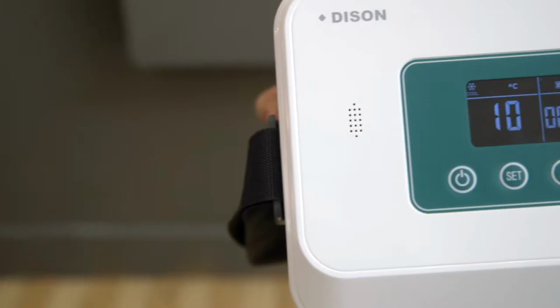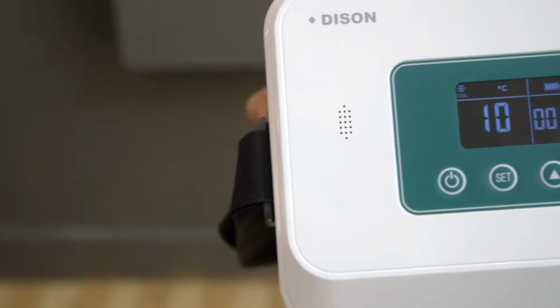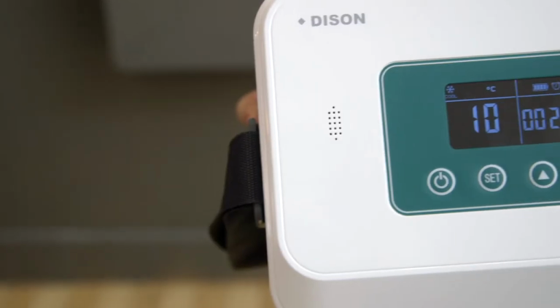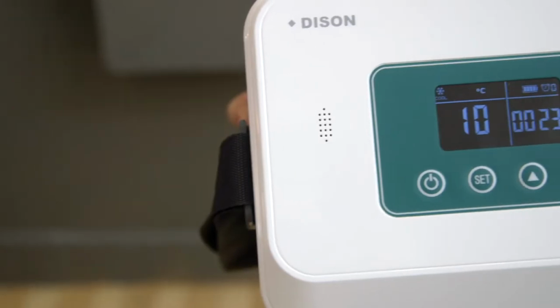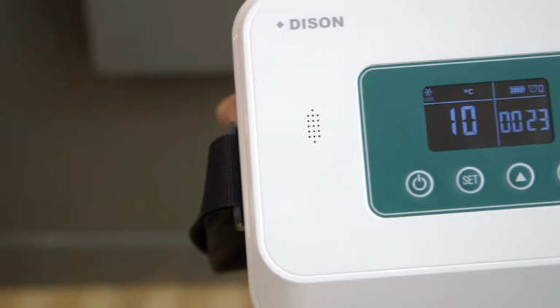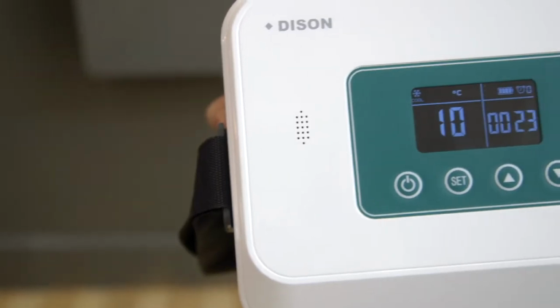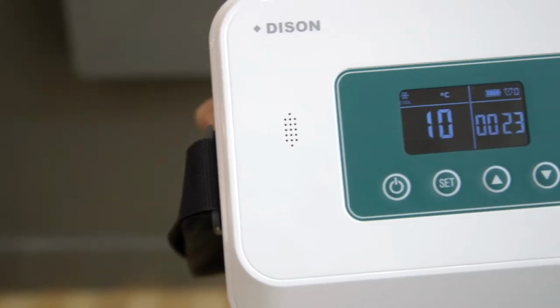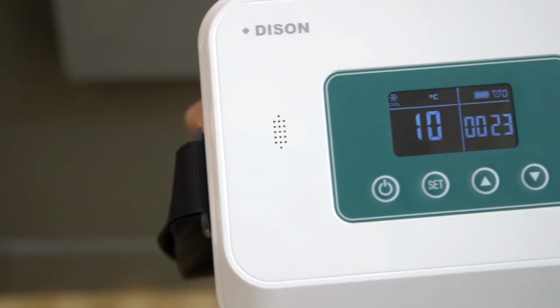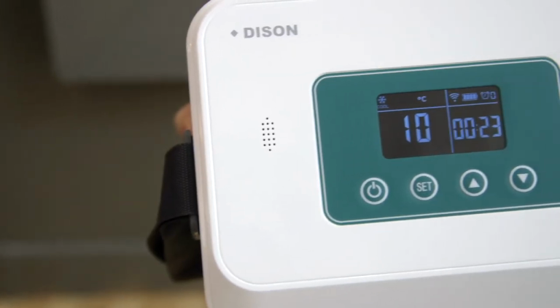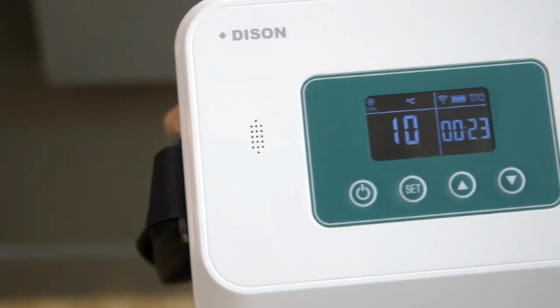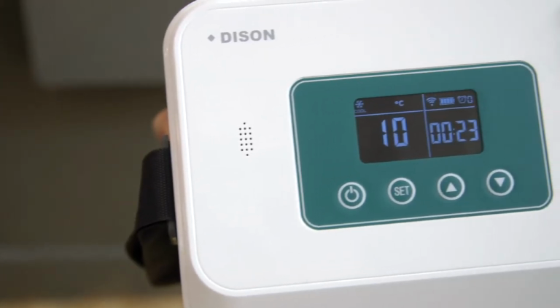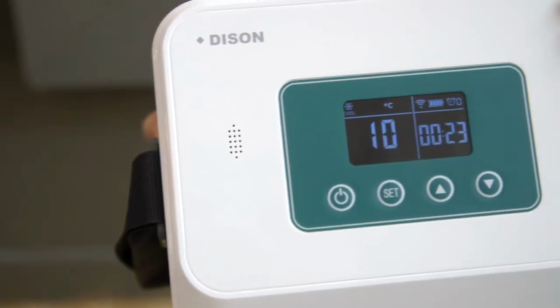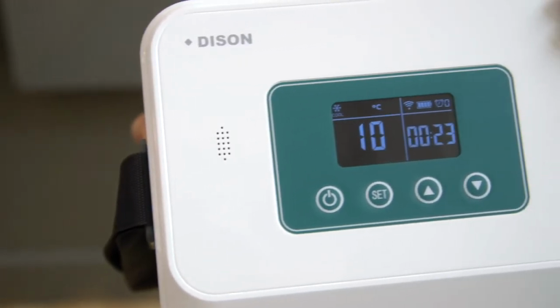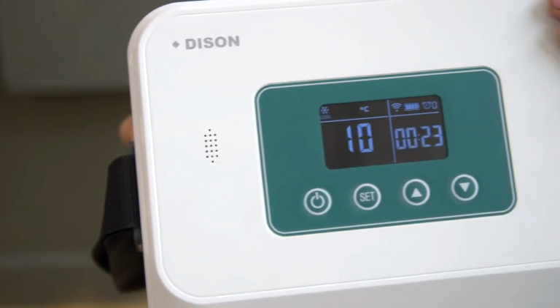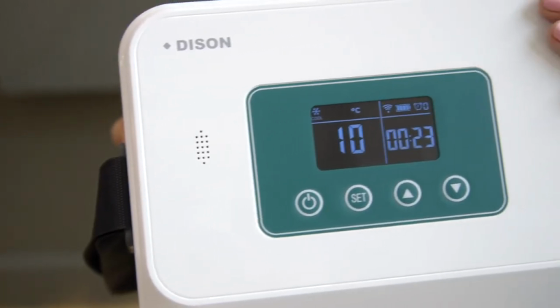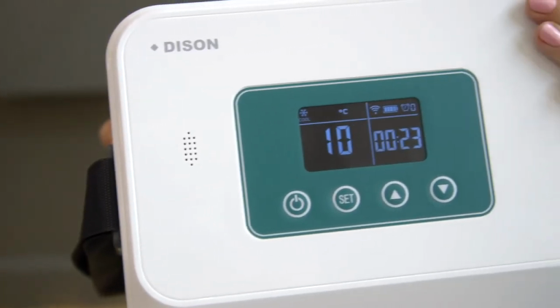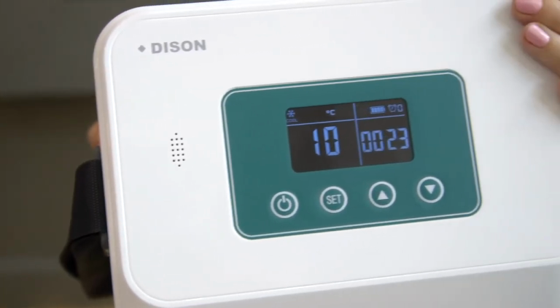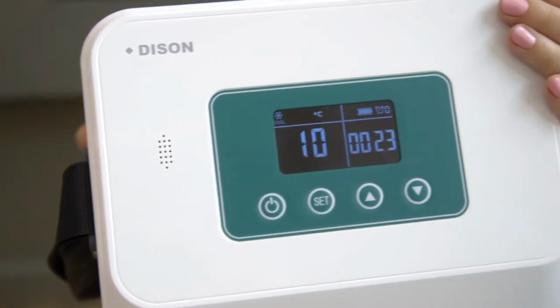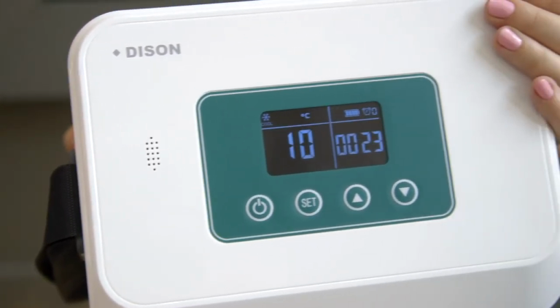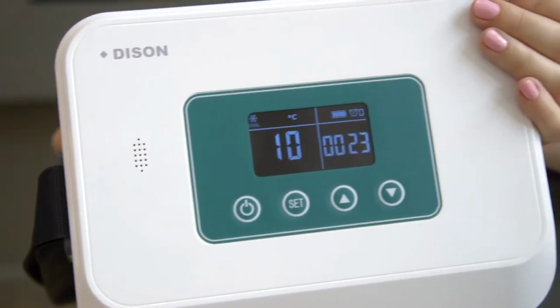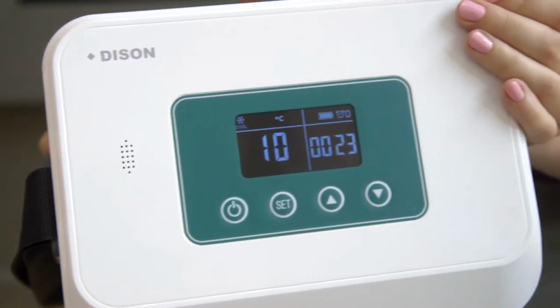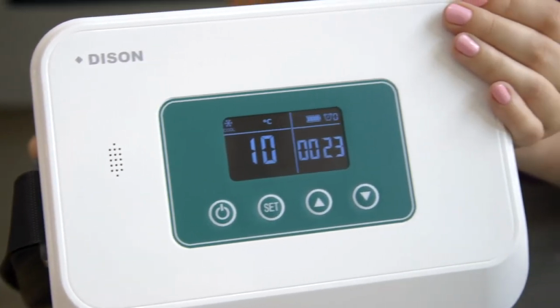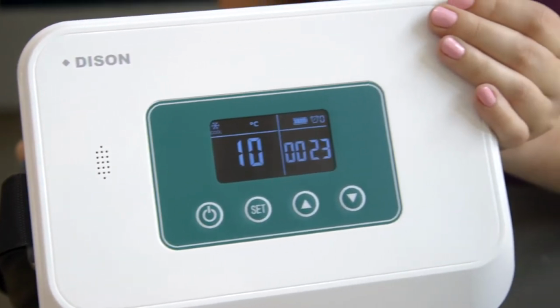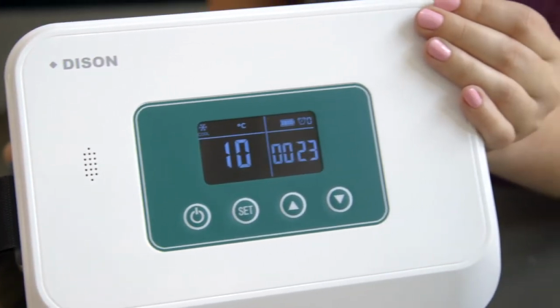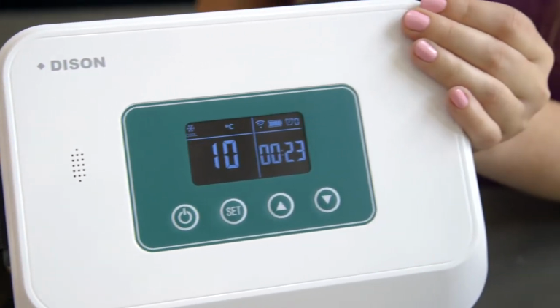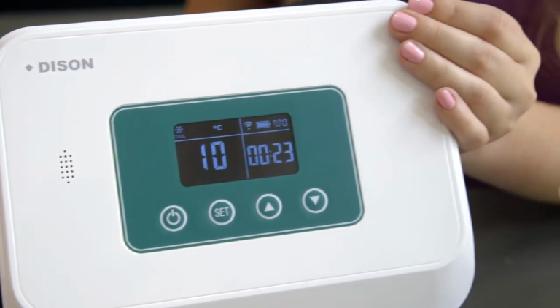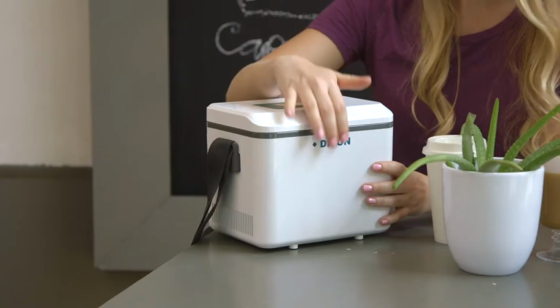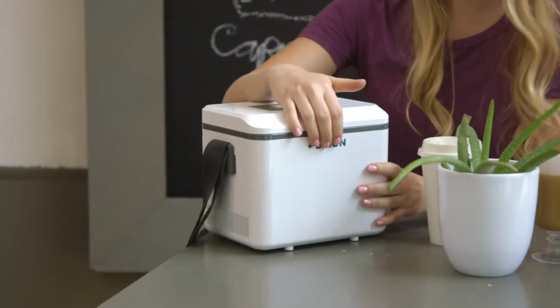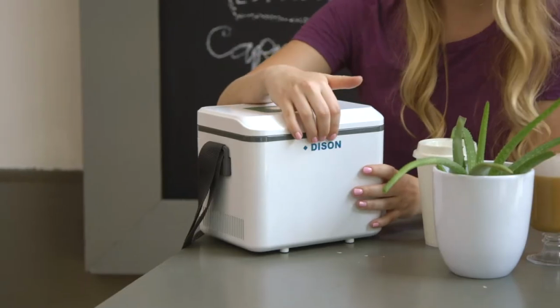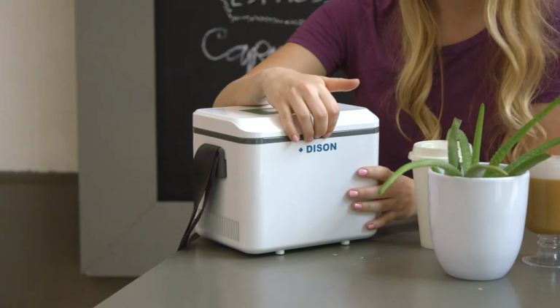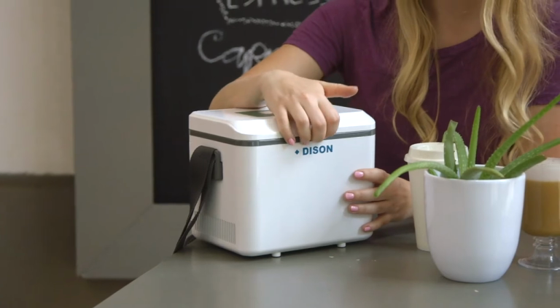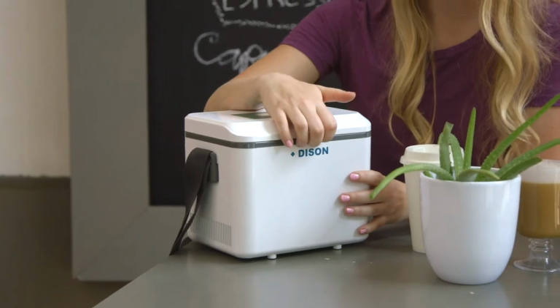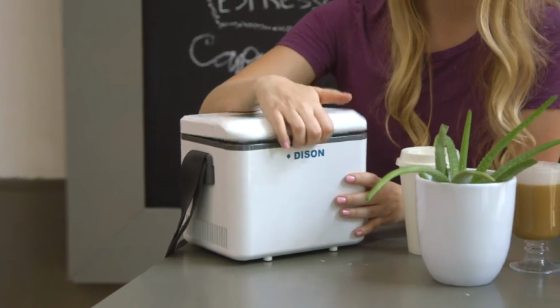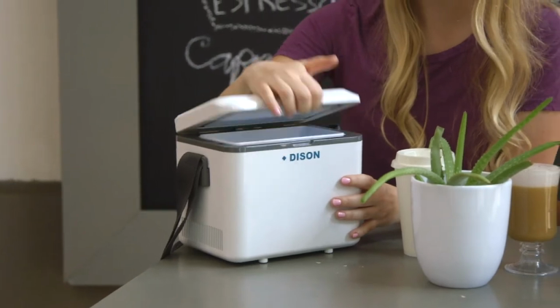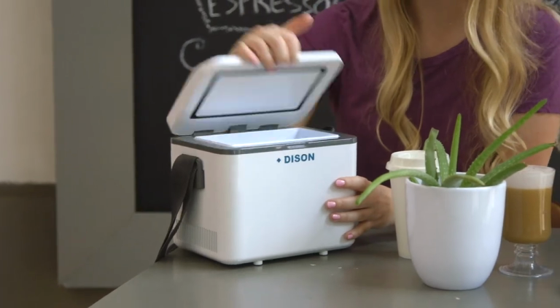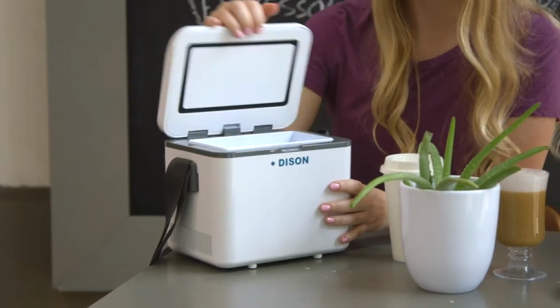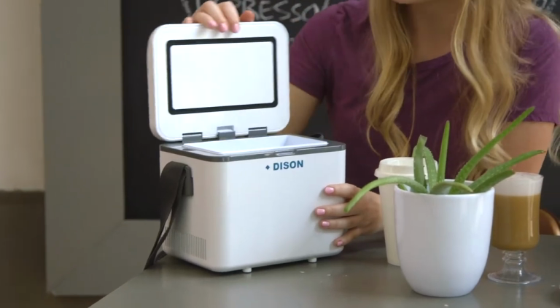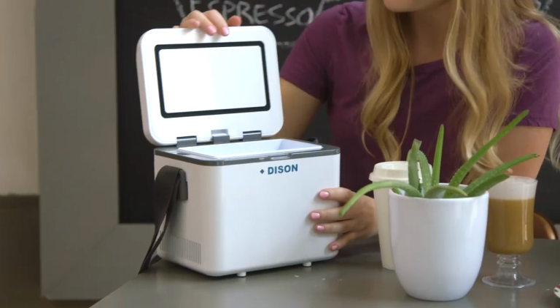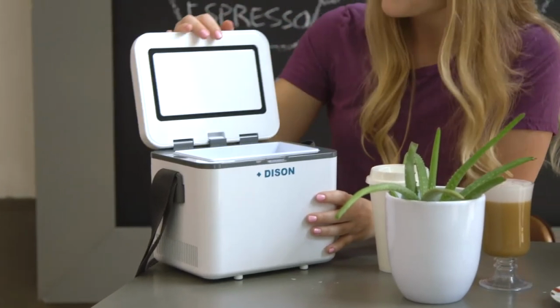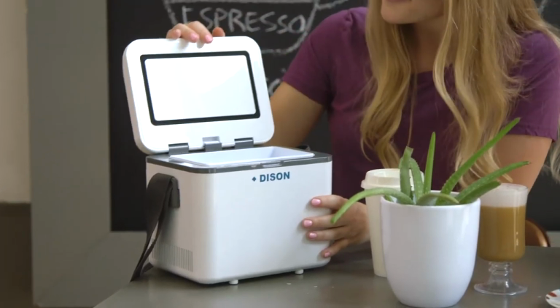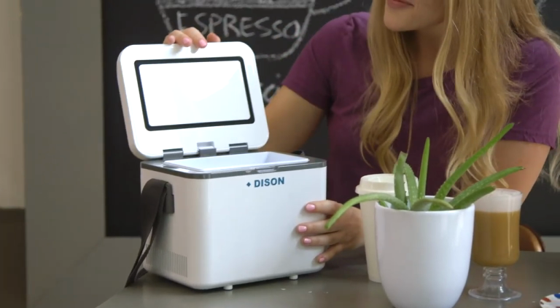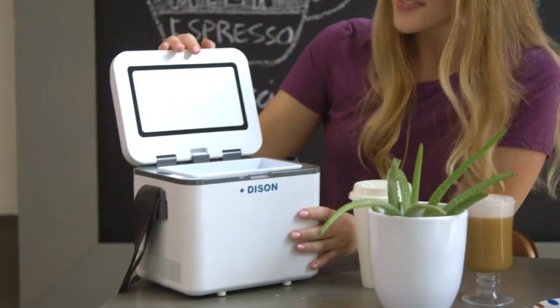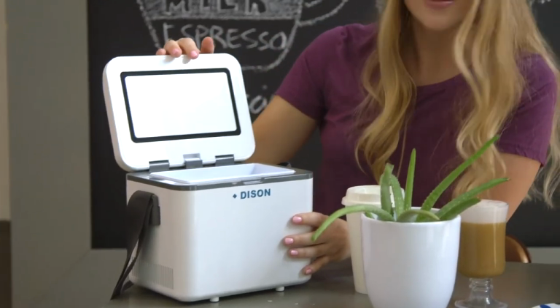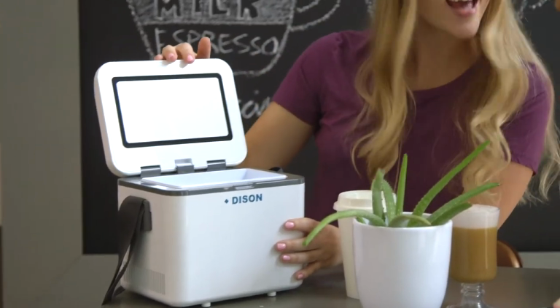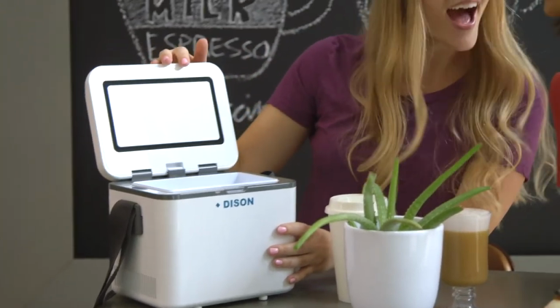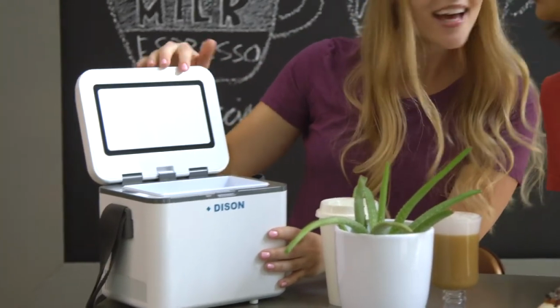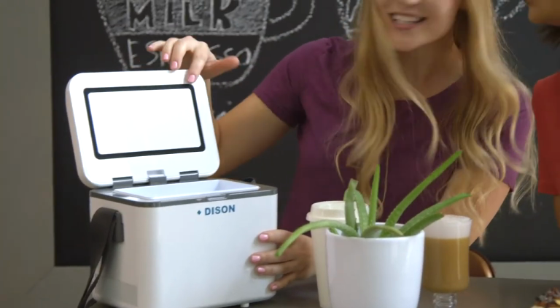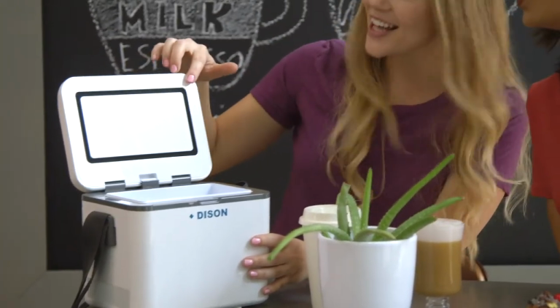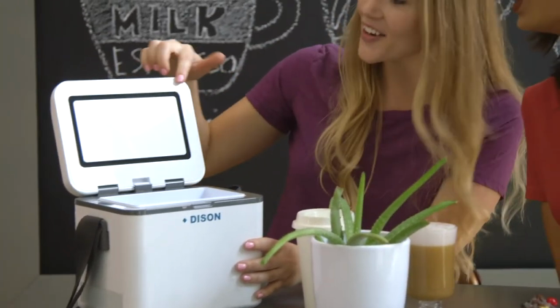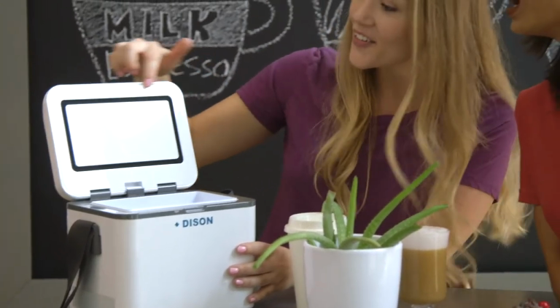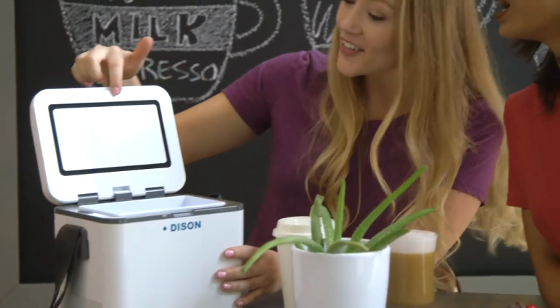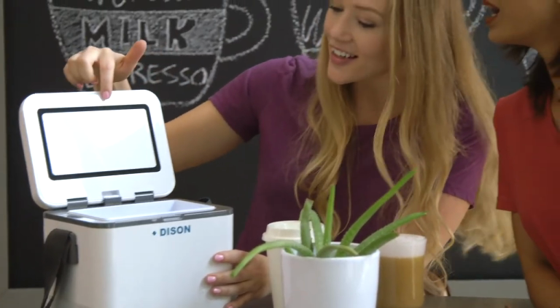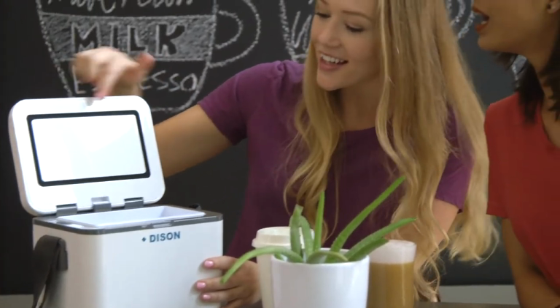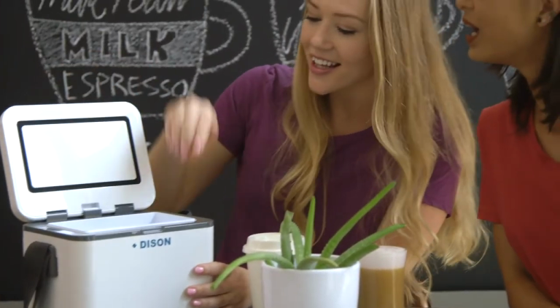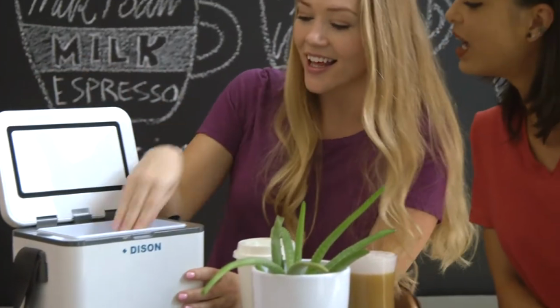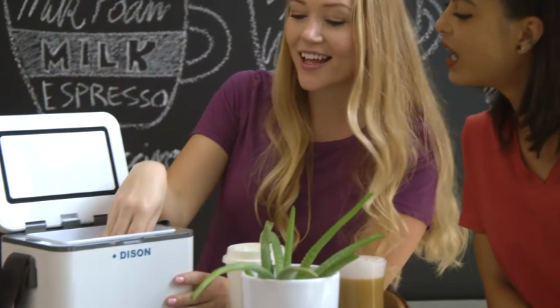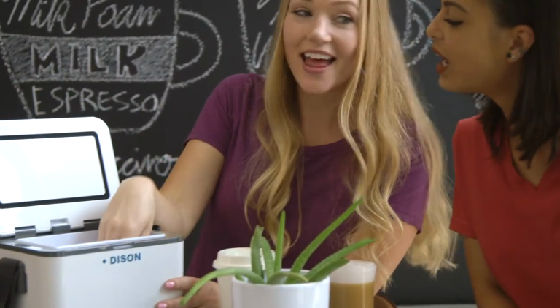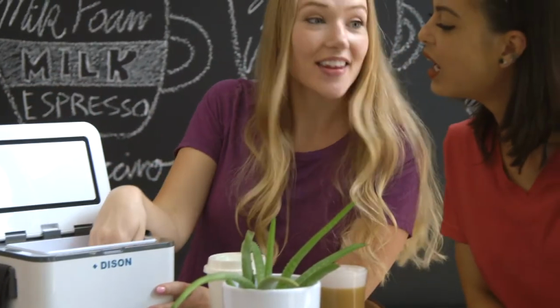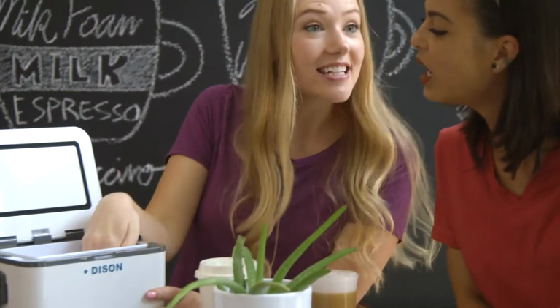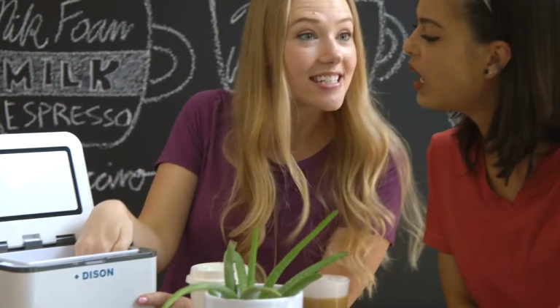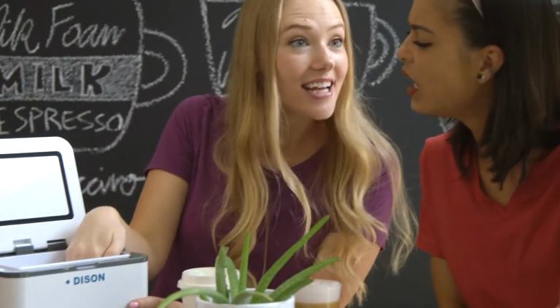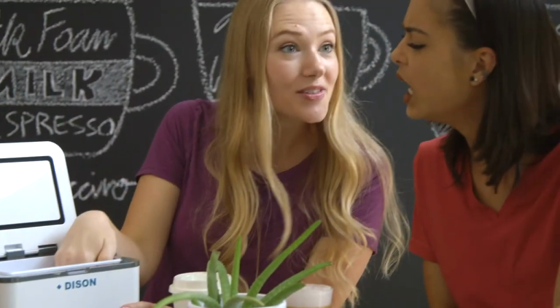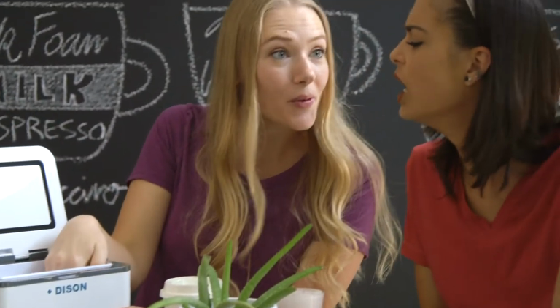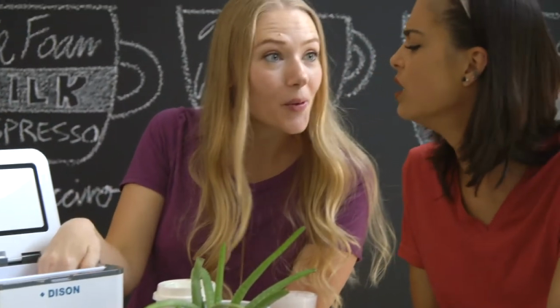Featuring an LCD temperature display, interchangeable modes of Celsius and Fahrenheit, and temperature adjustment, this refrigerated box is easy to use.